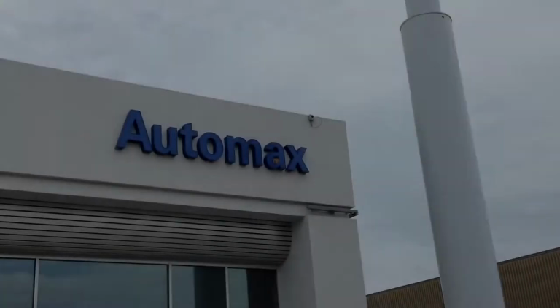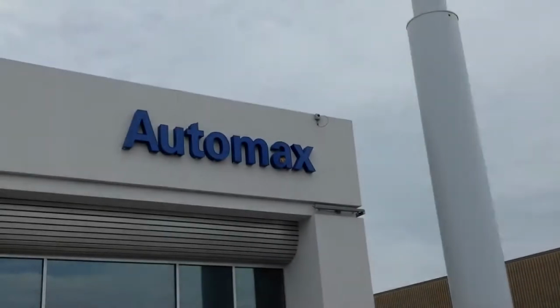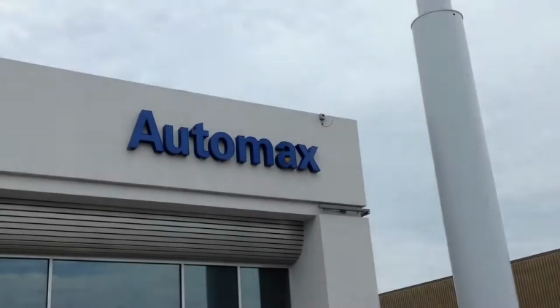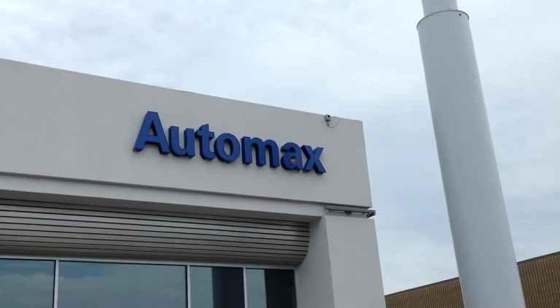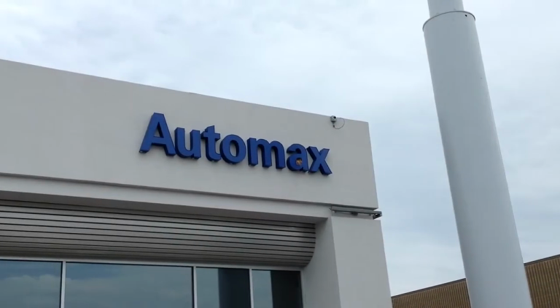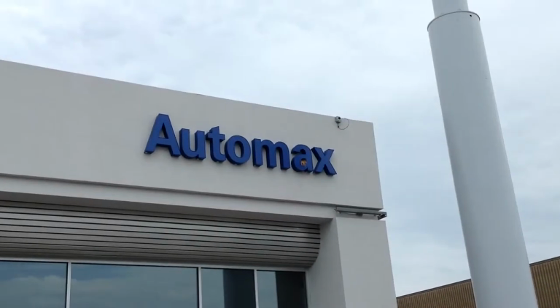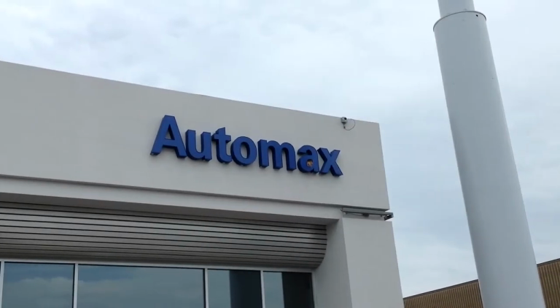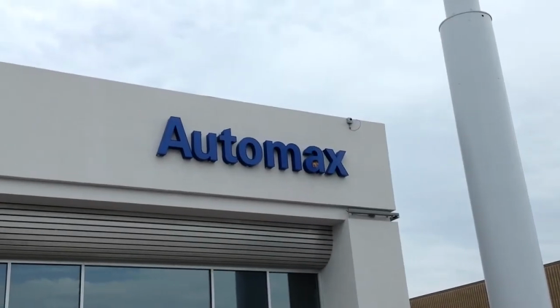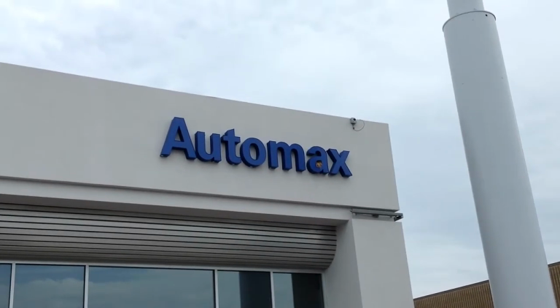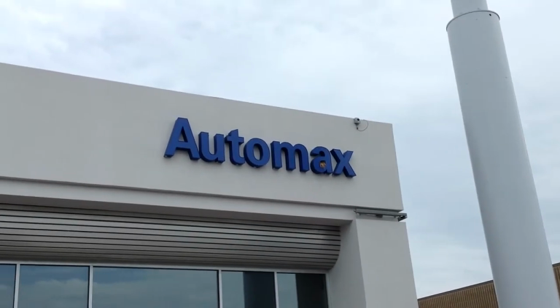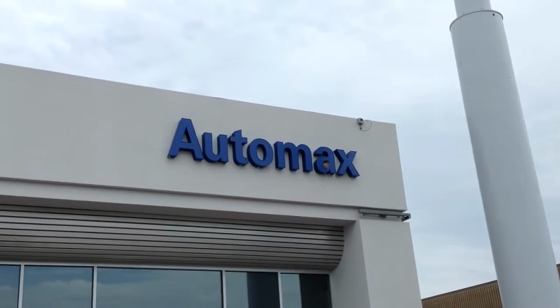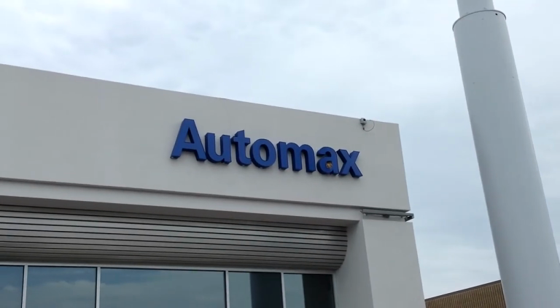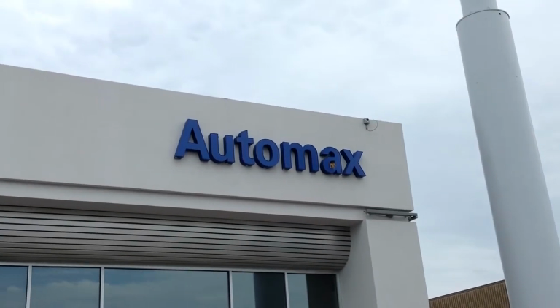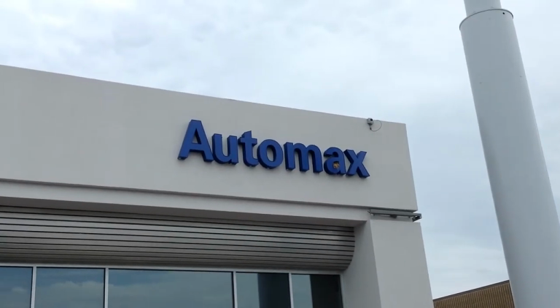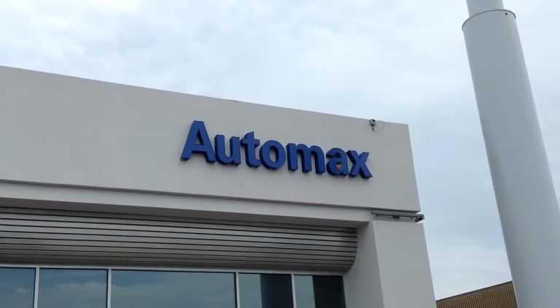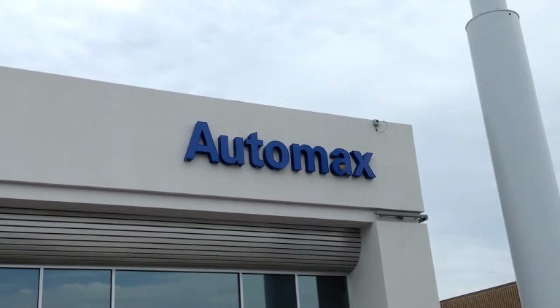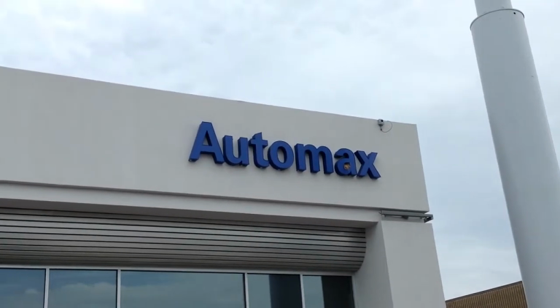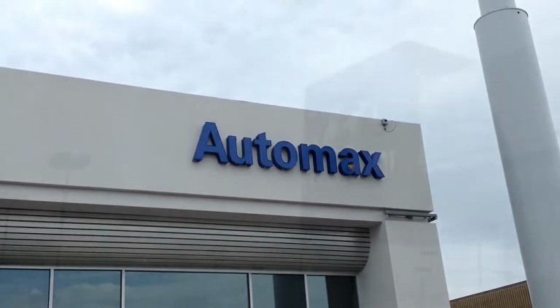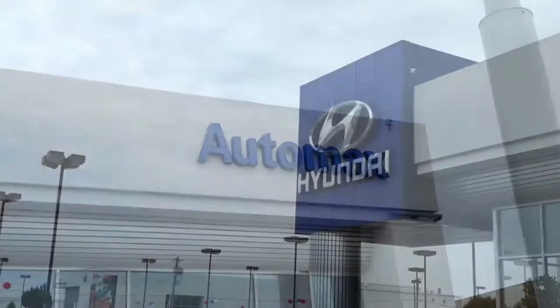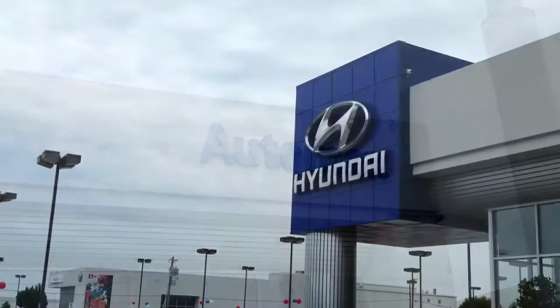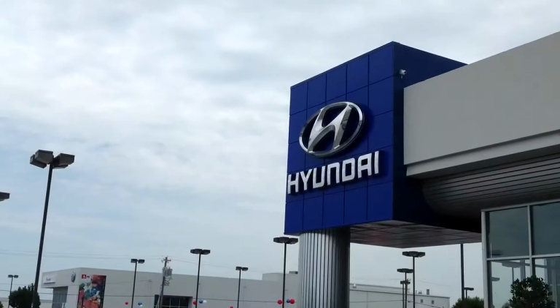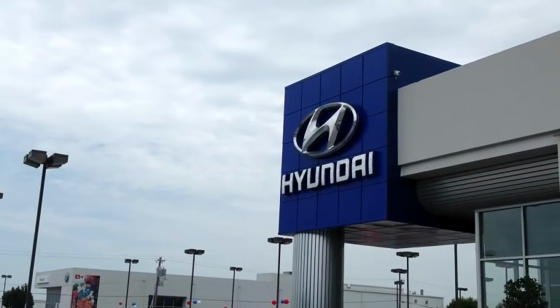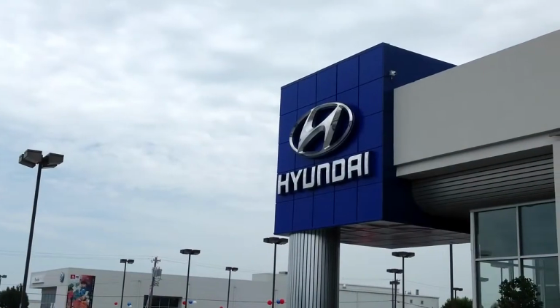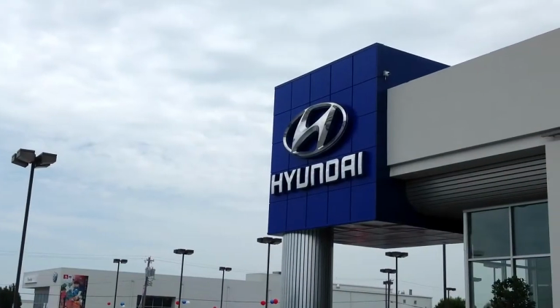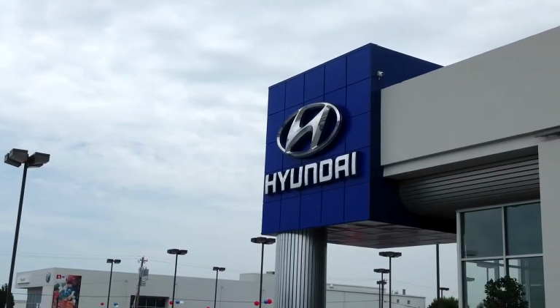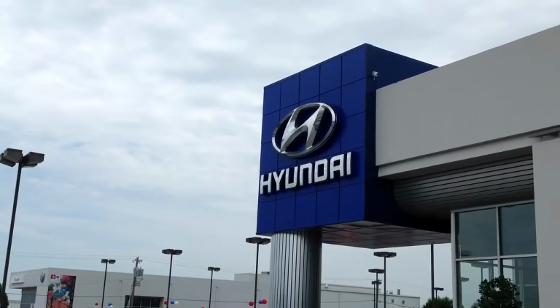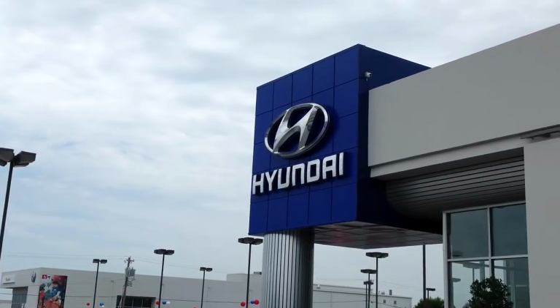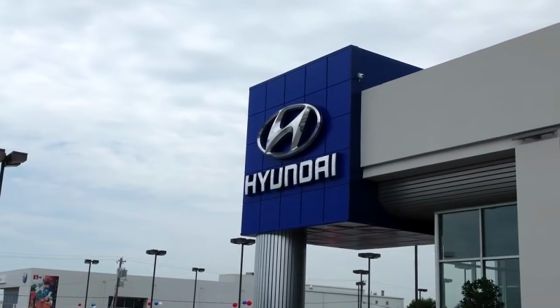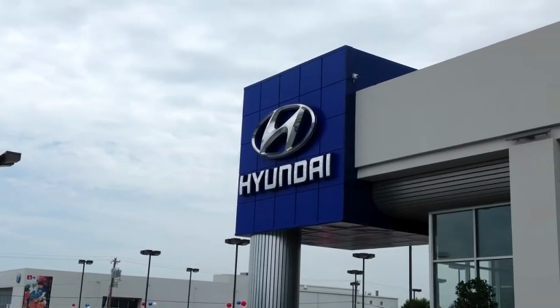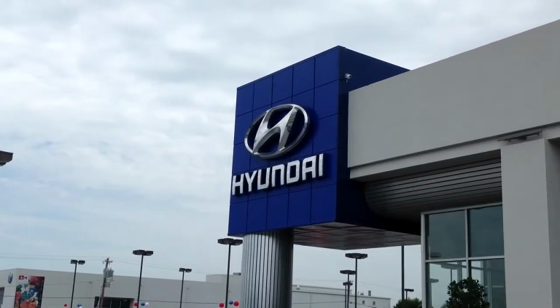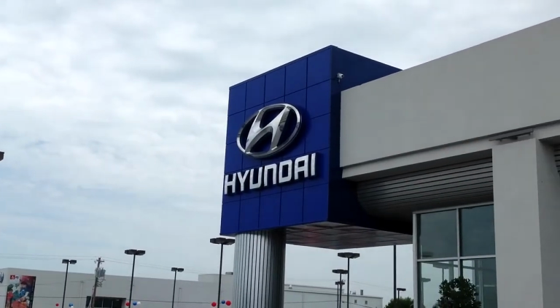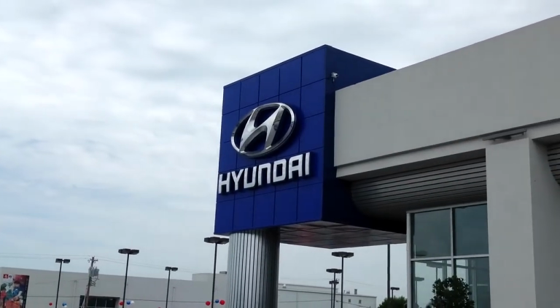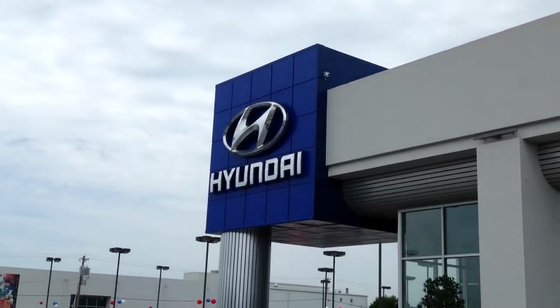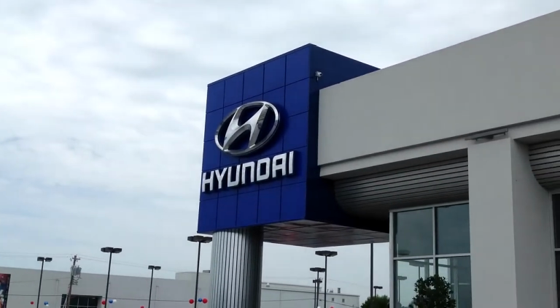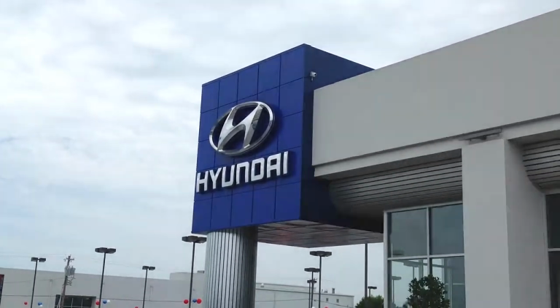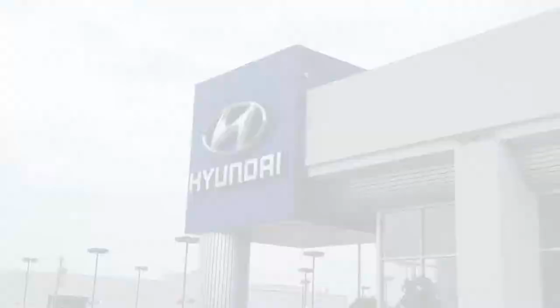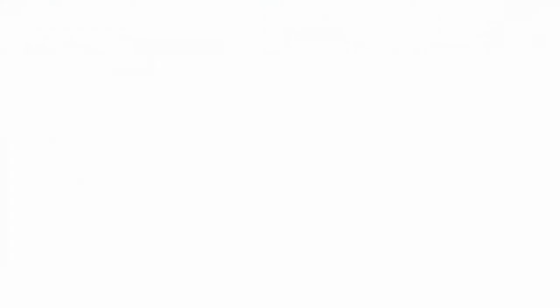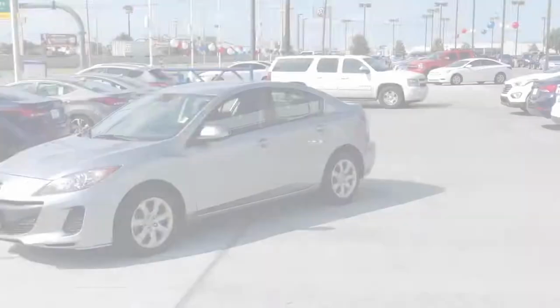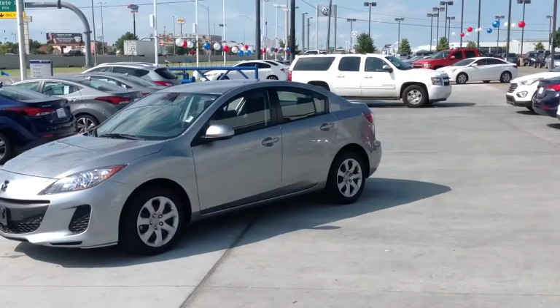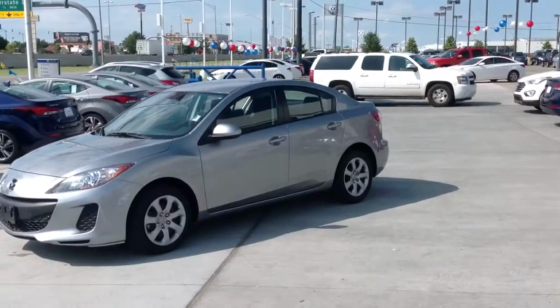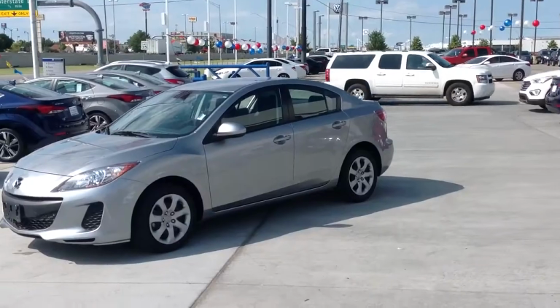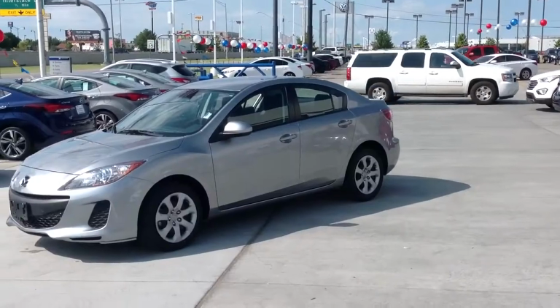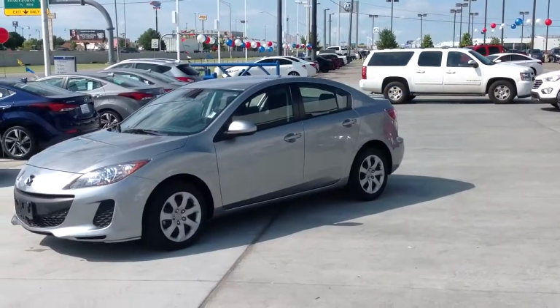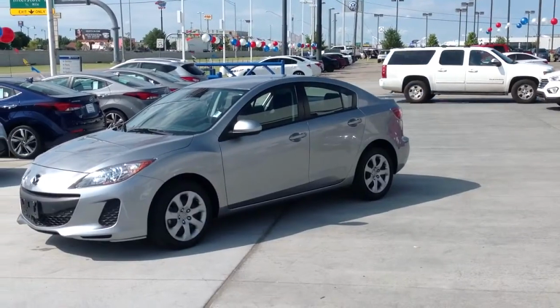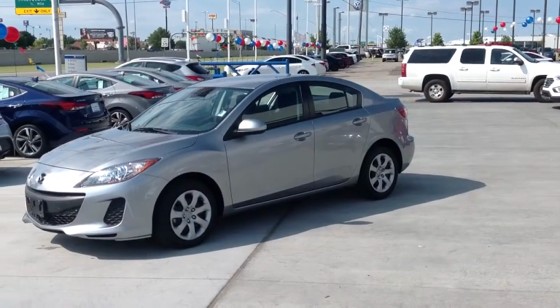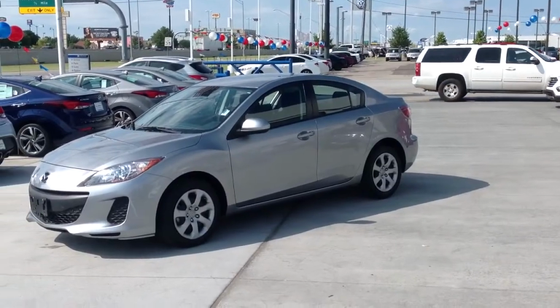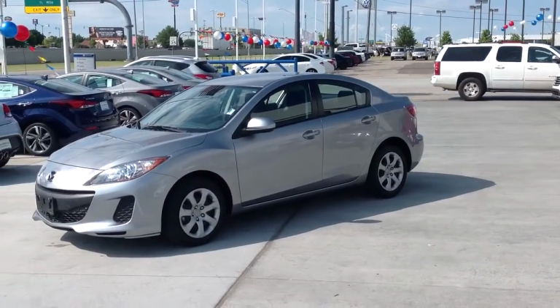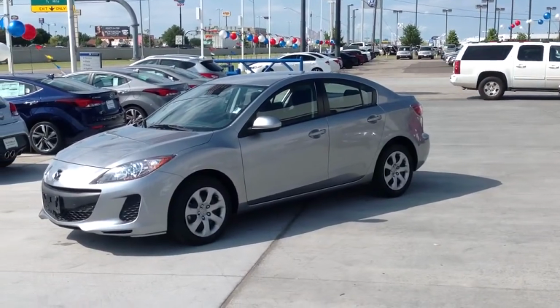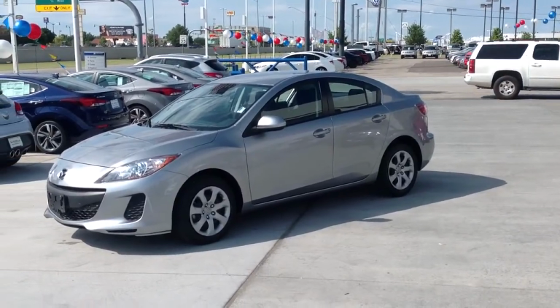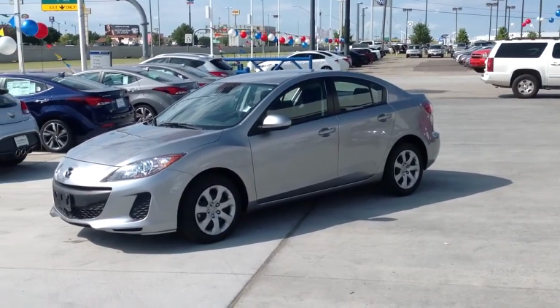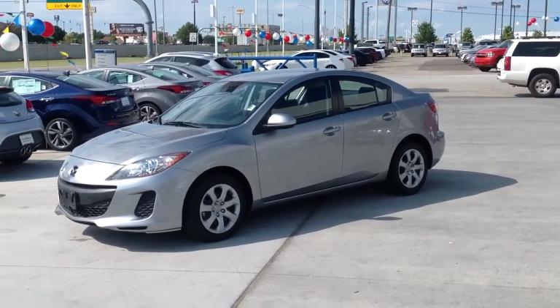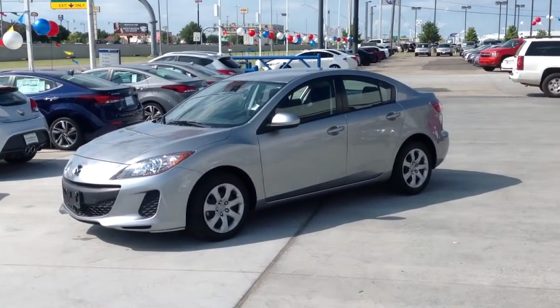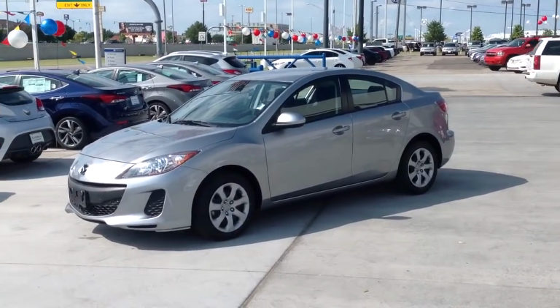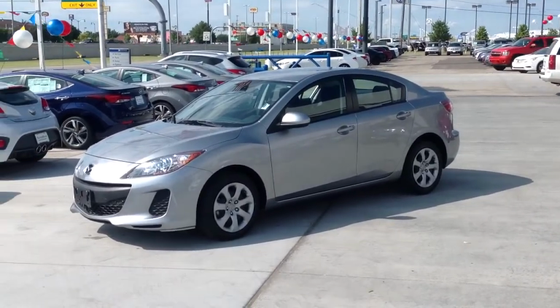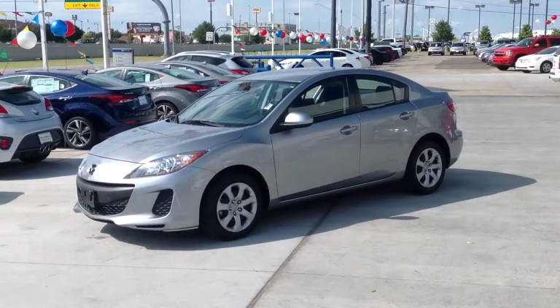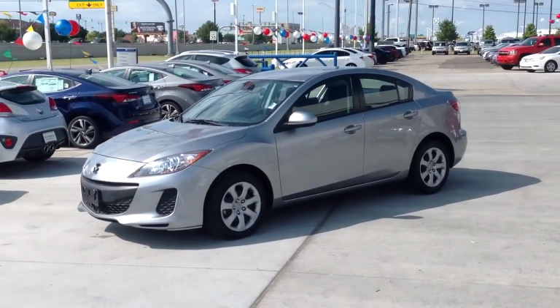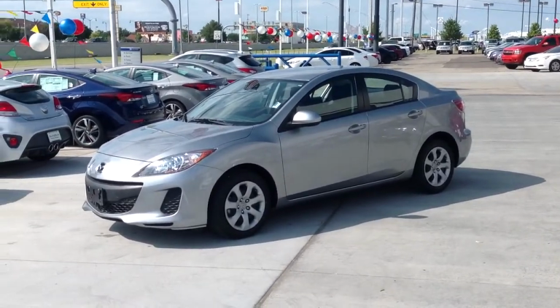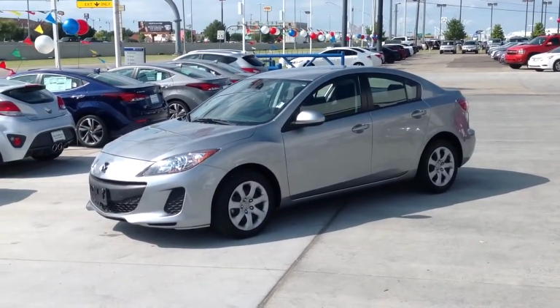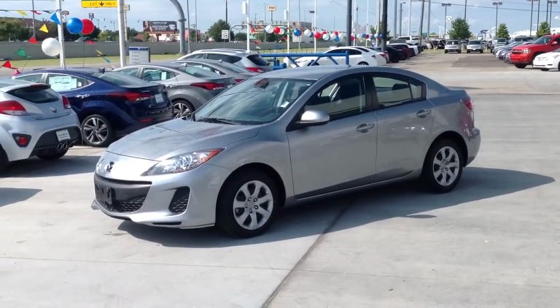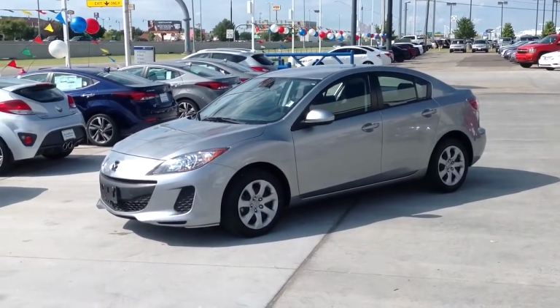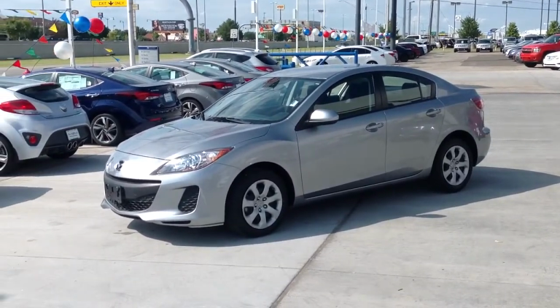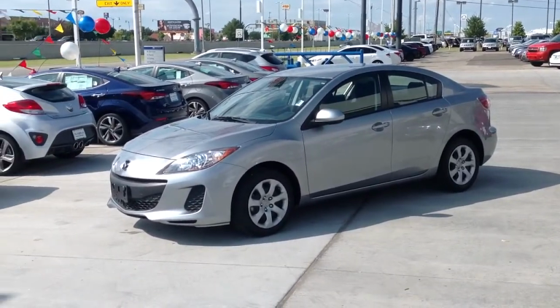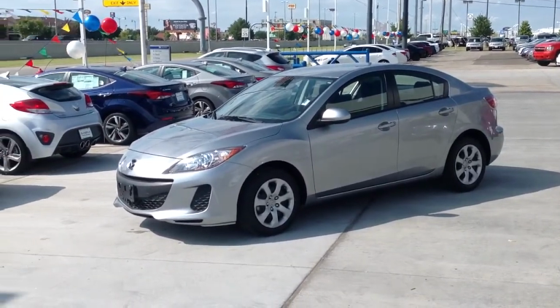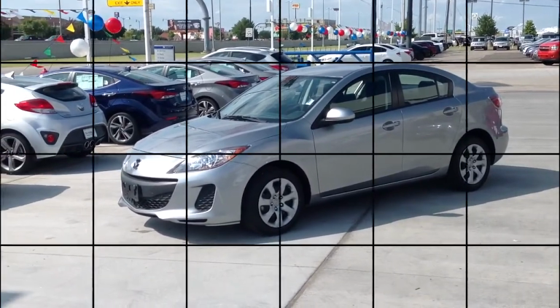Here's another used car special from AutoMax Hyundai of Norman. It's a 2013 Mazda 3 iSport.